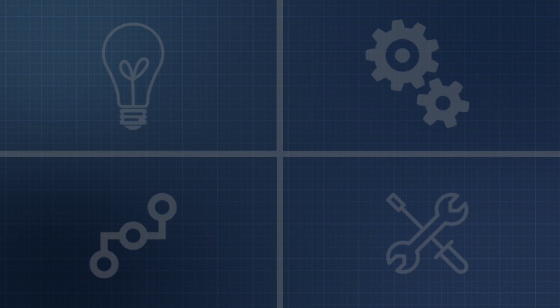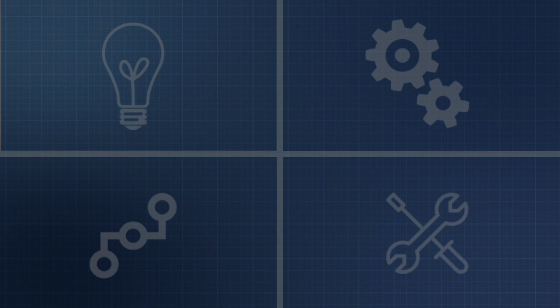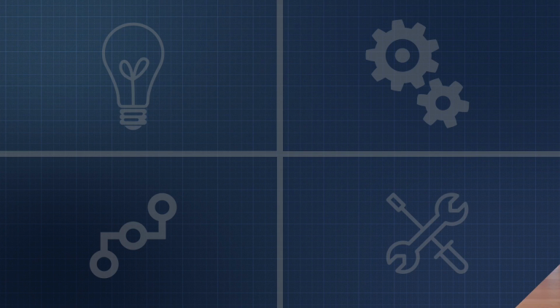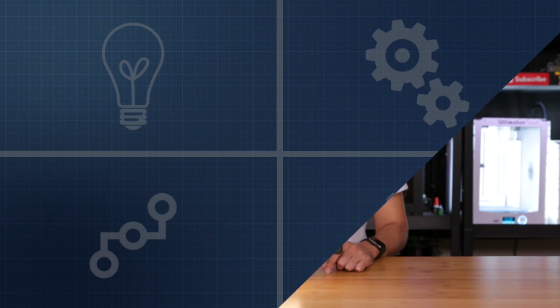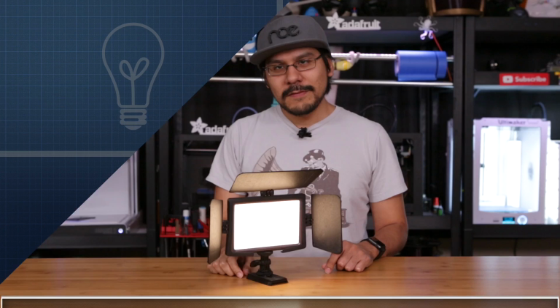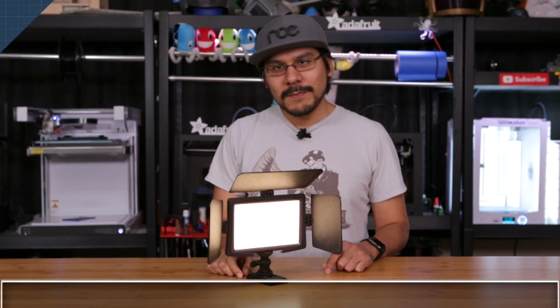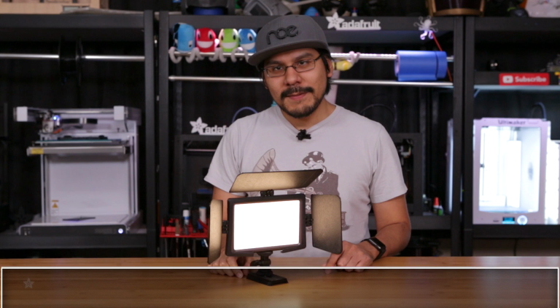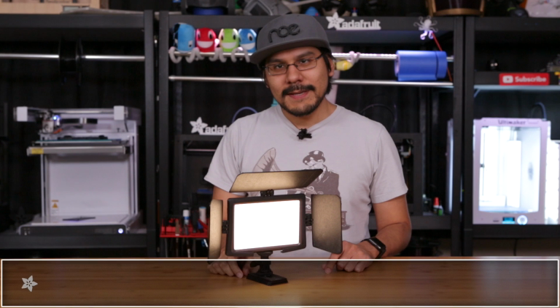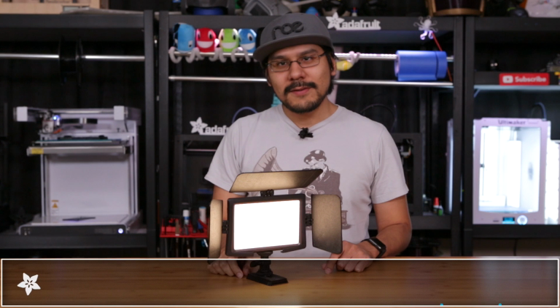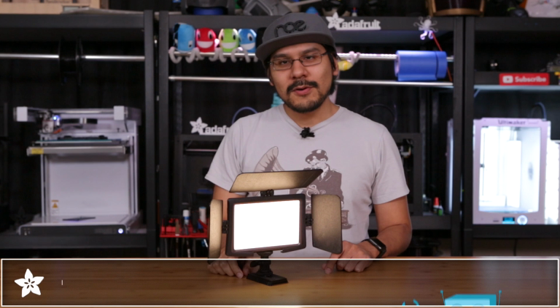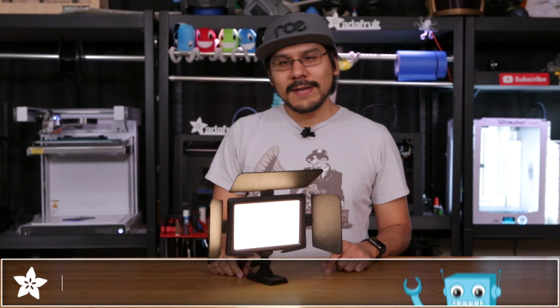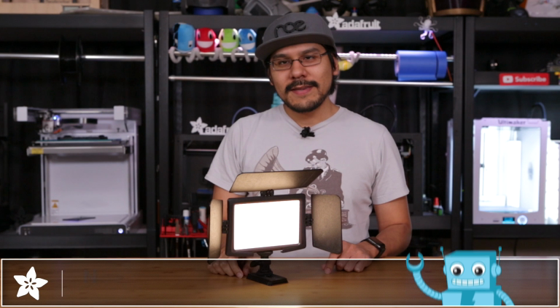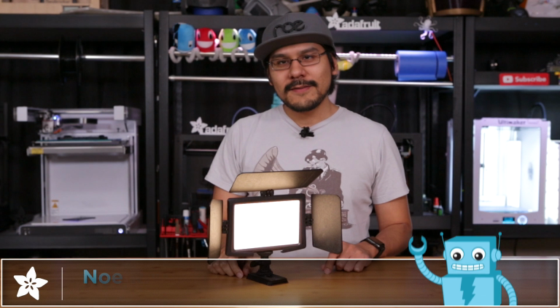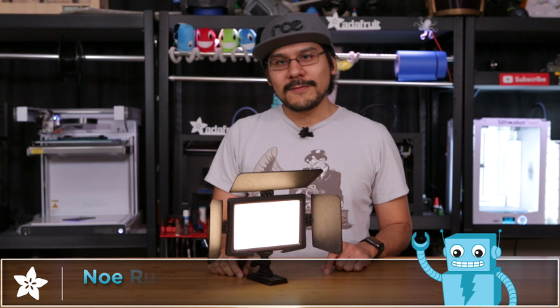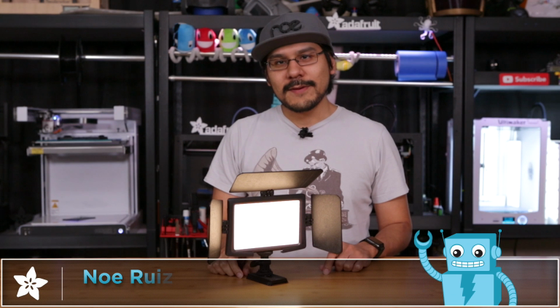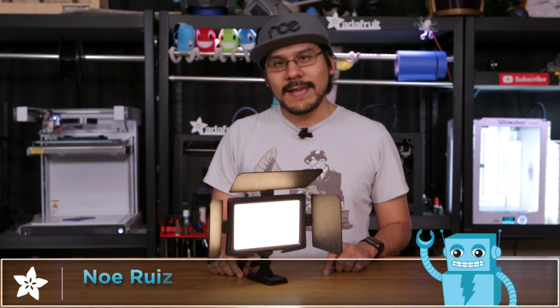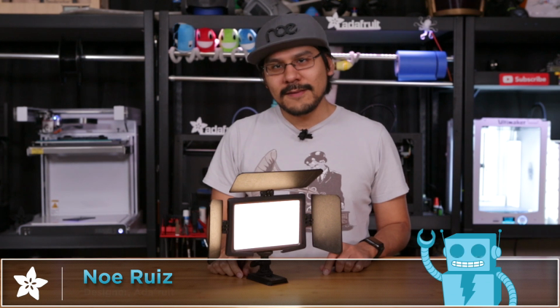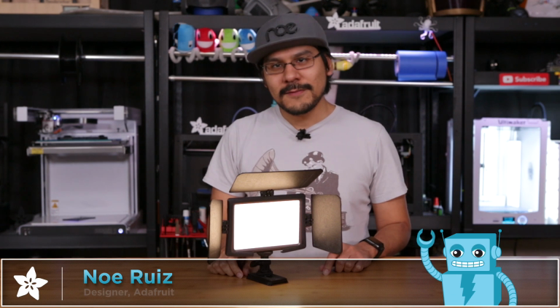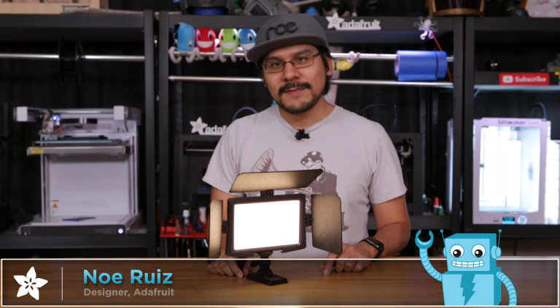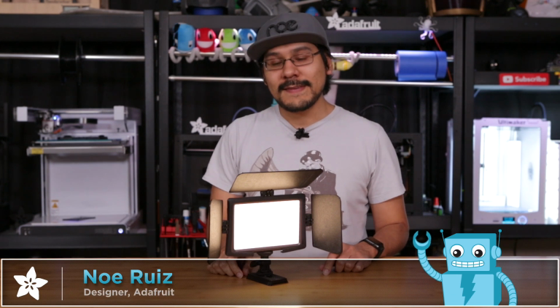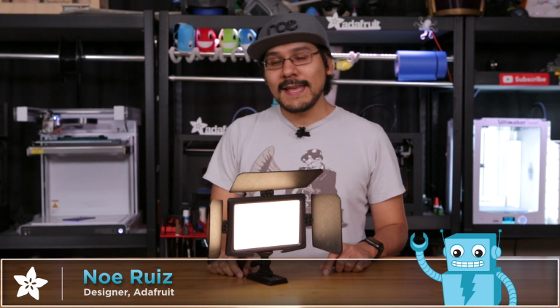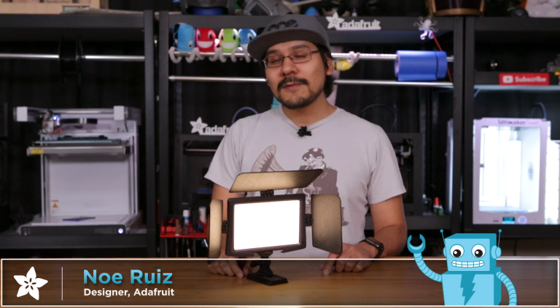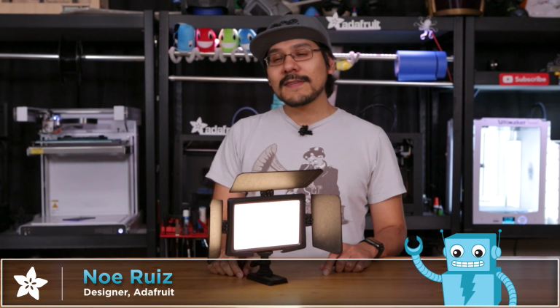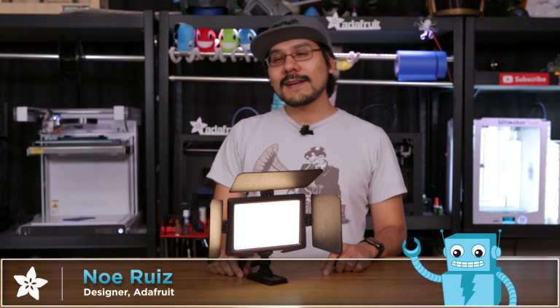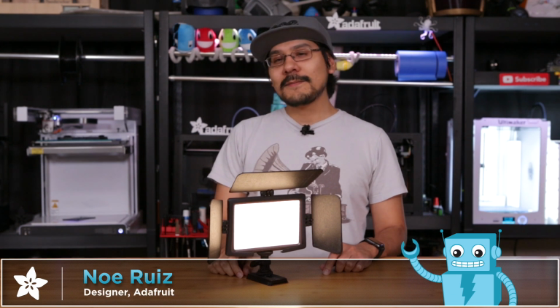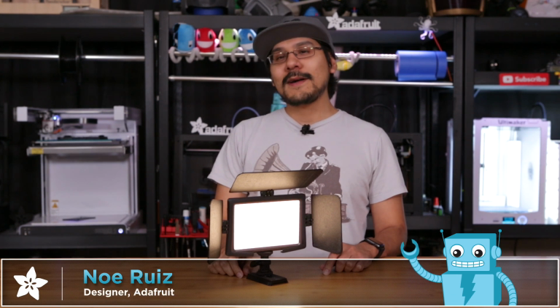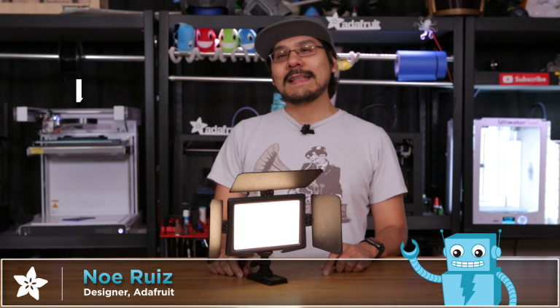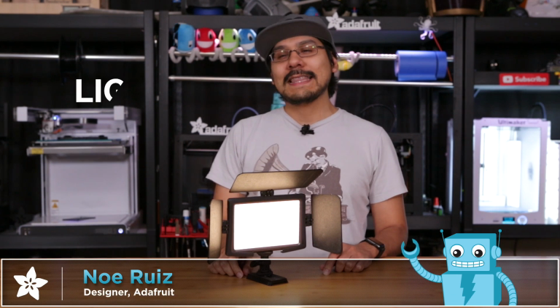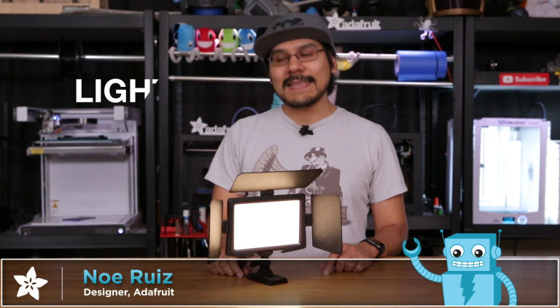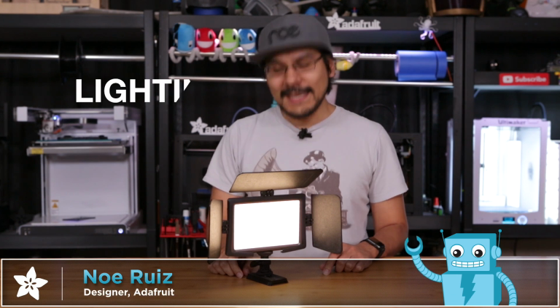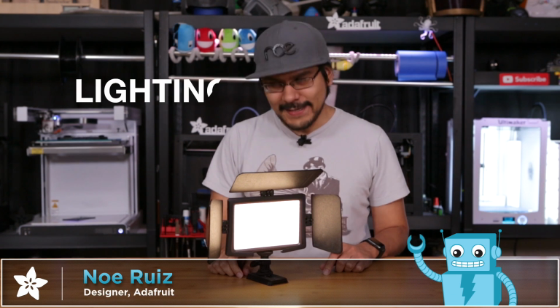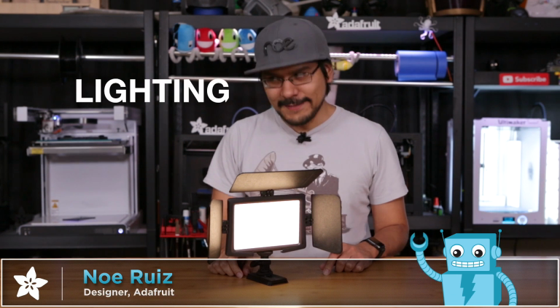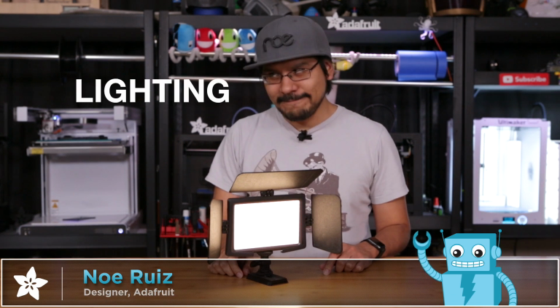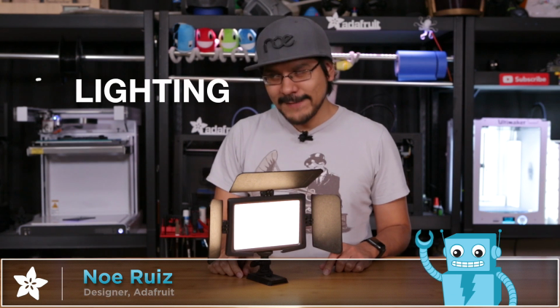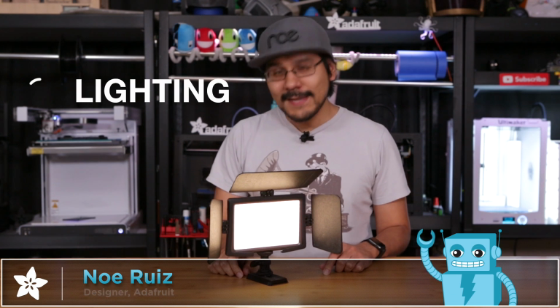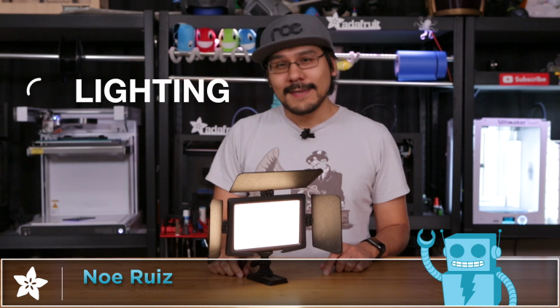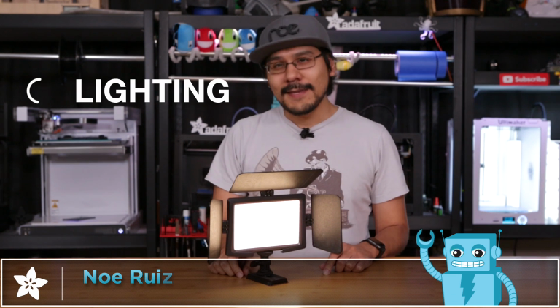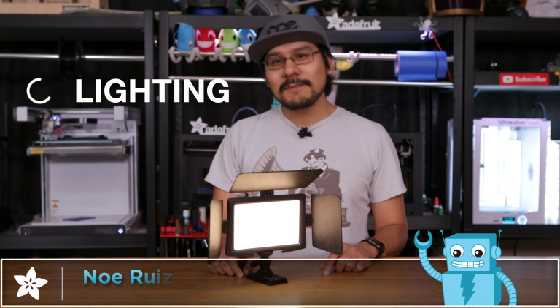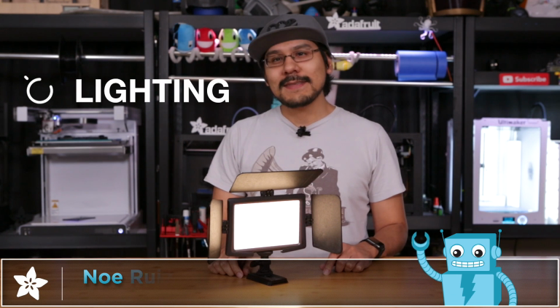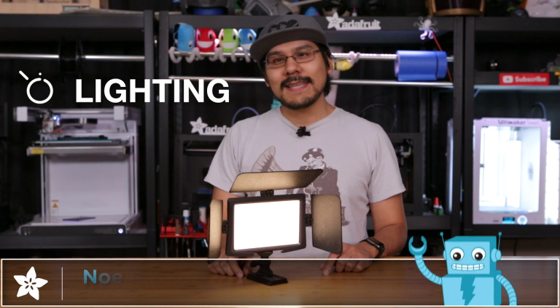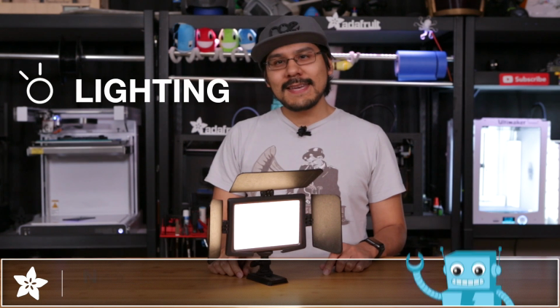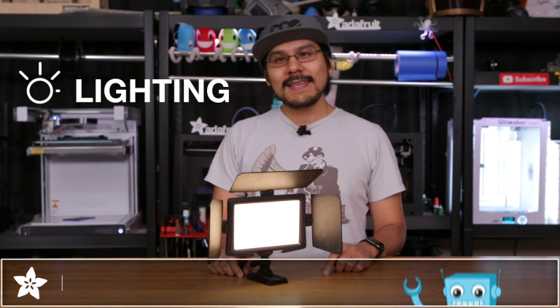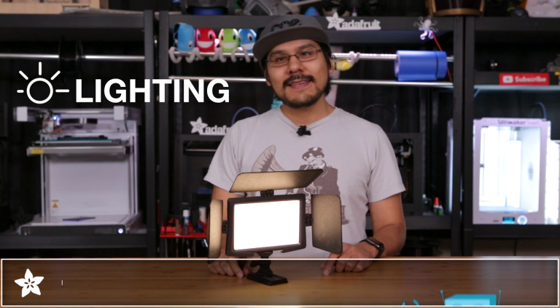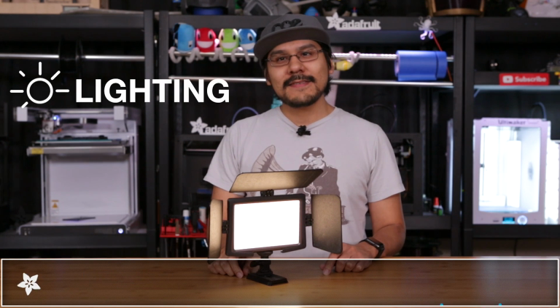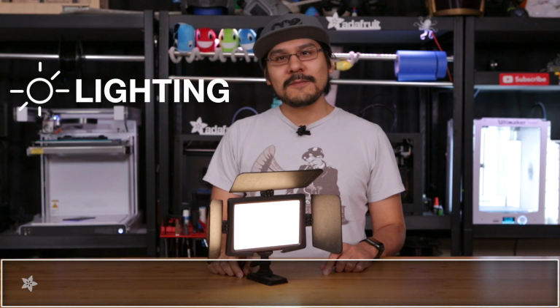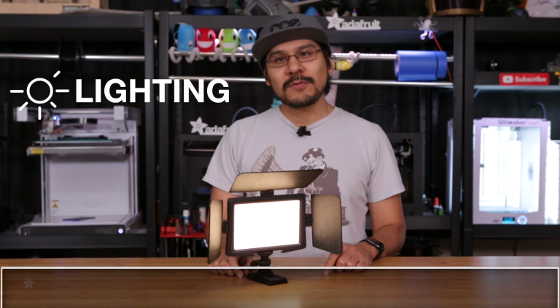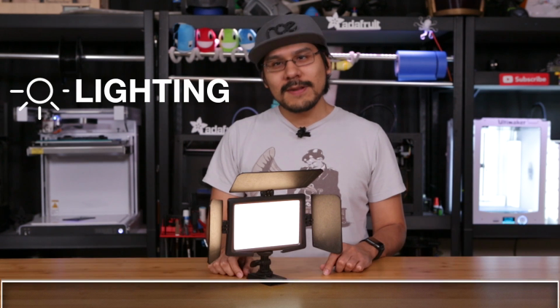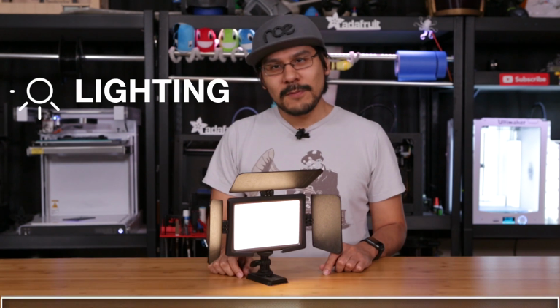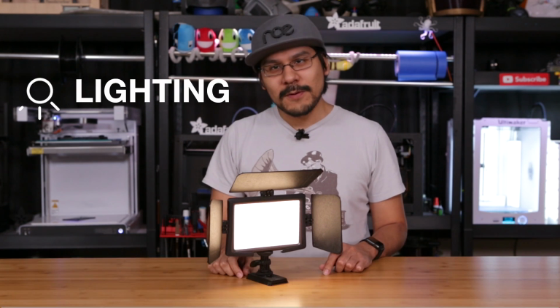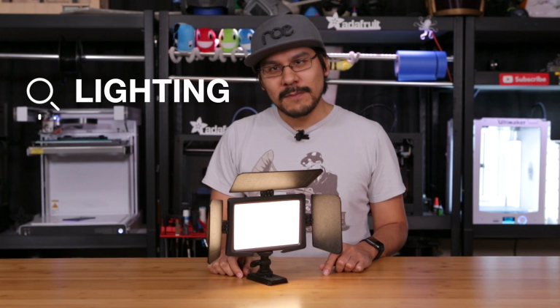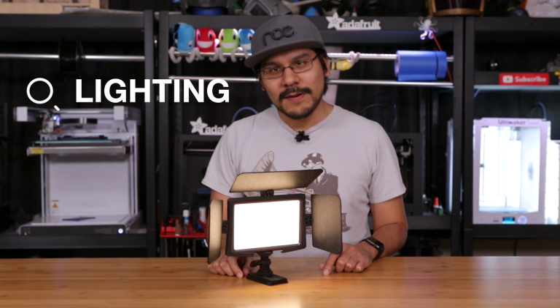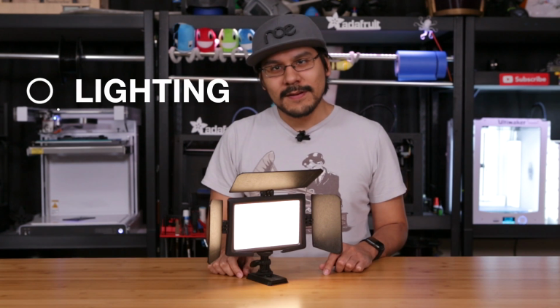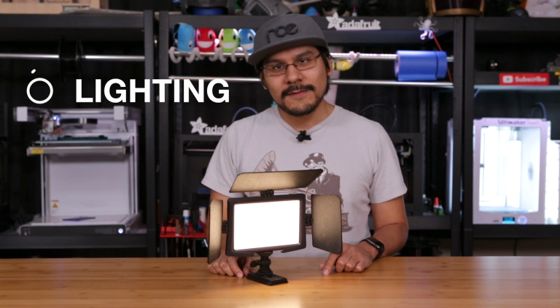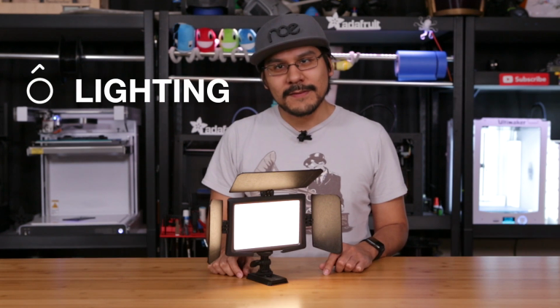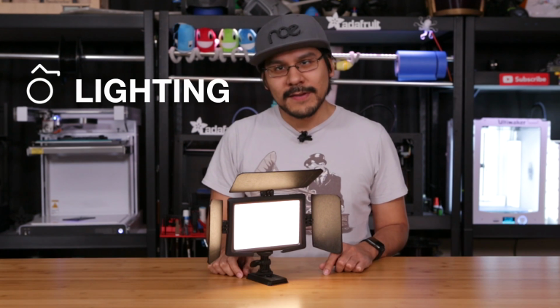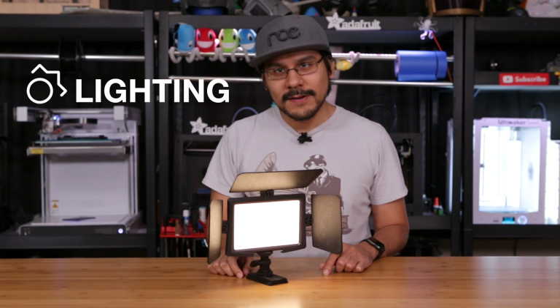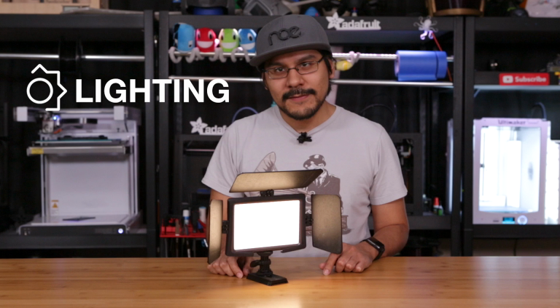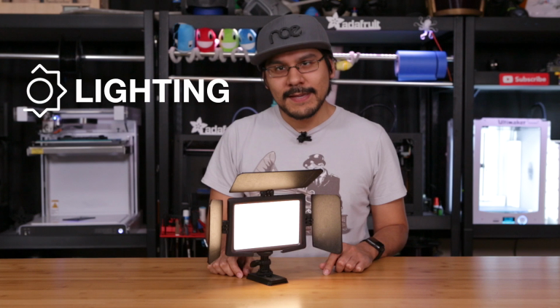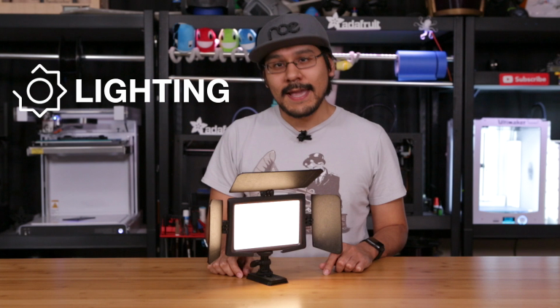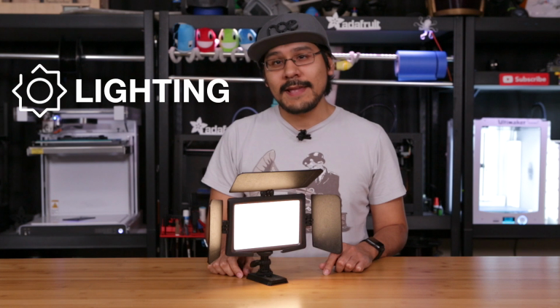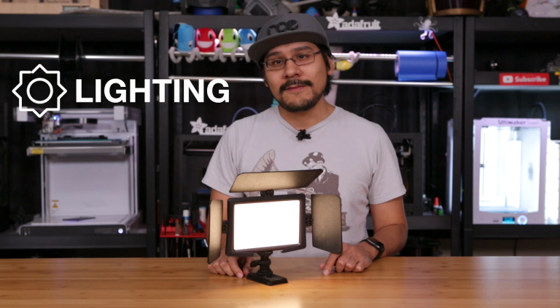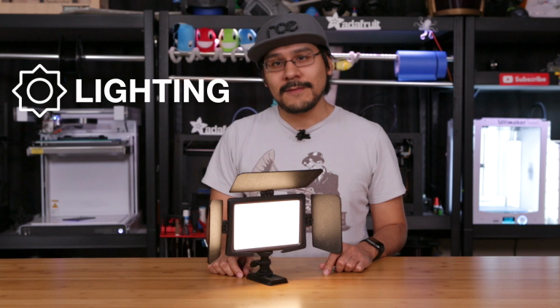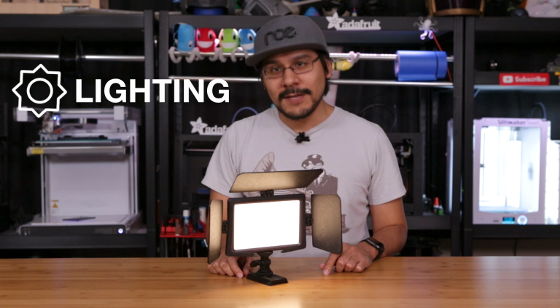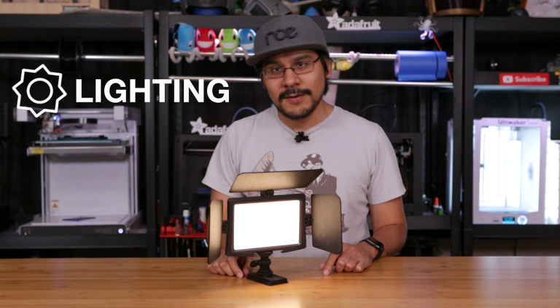Hey what's up everybody, Noah here for Adafruit and today we're talking about lighting. Lighting is a pretty important part of photography and video.